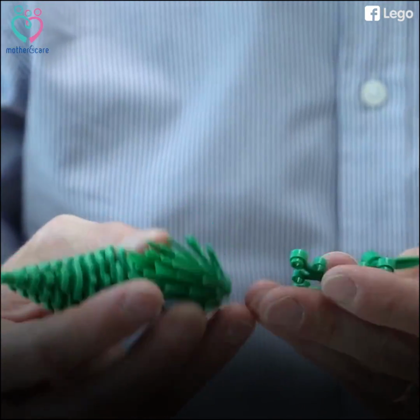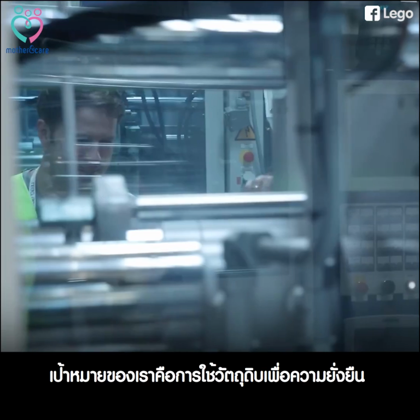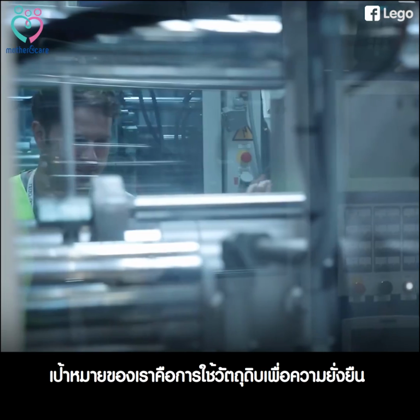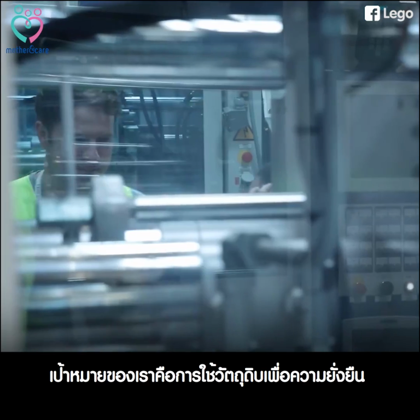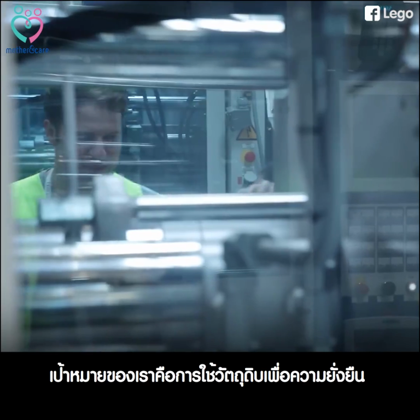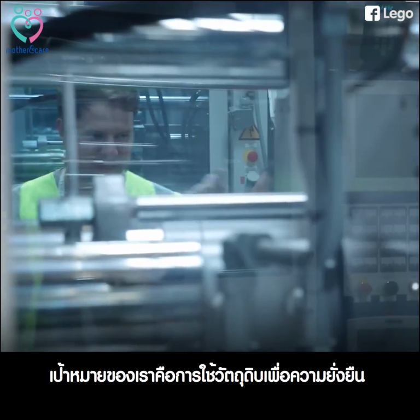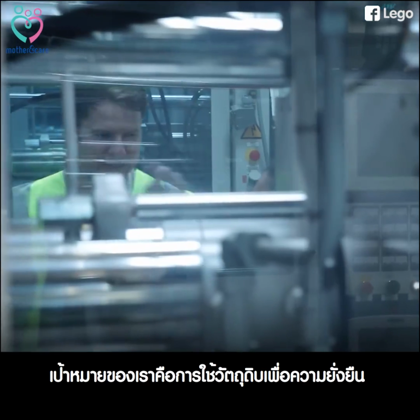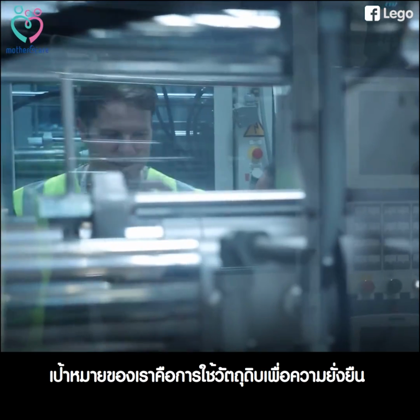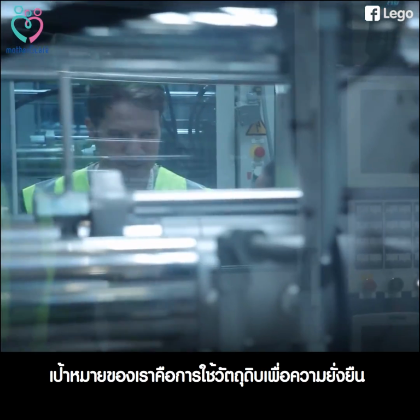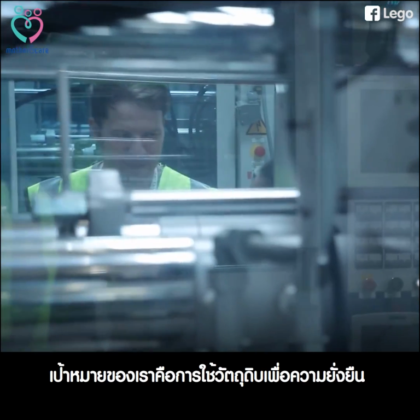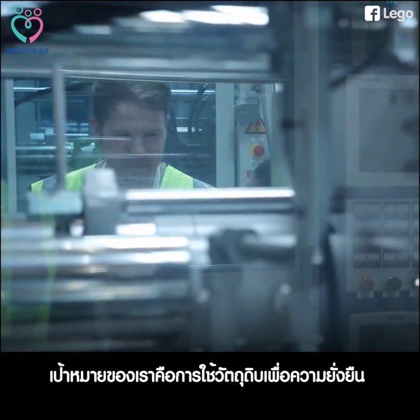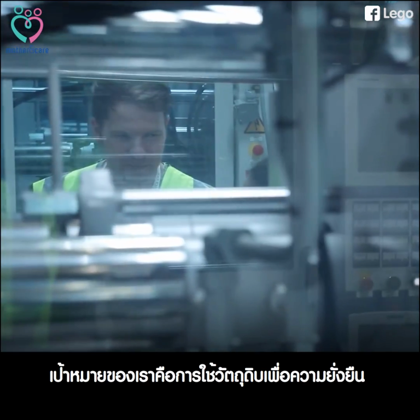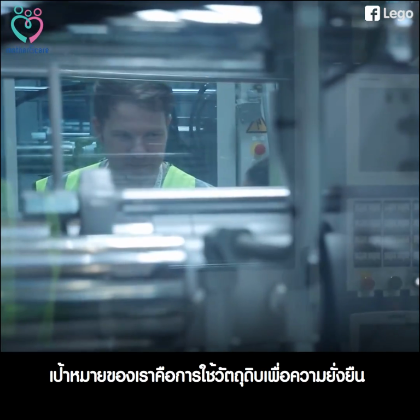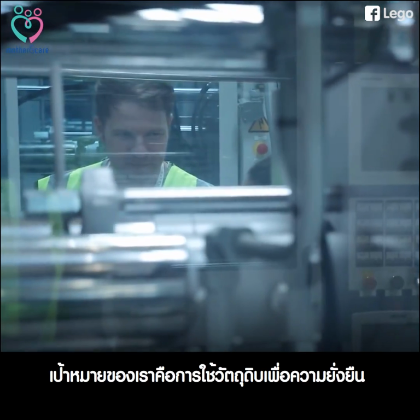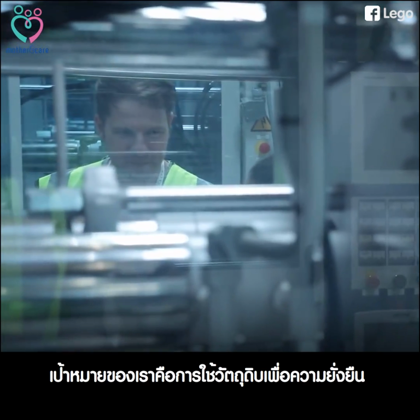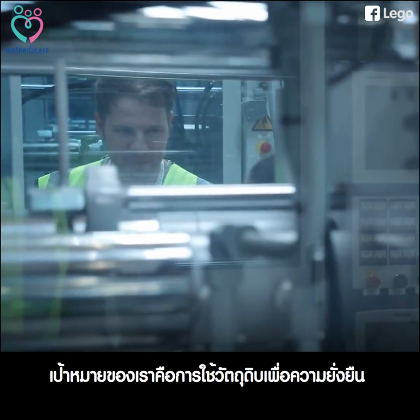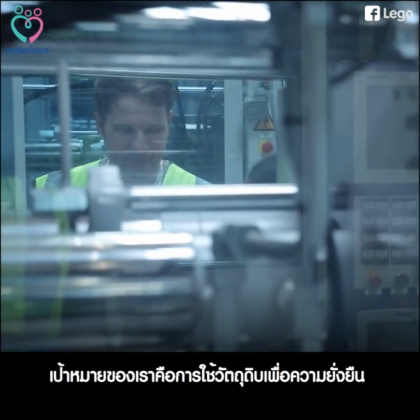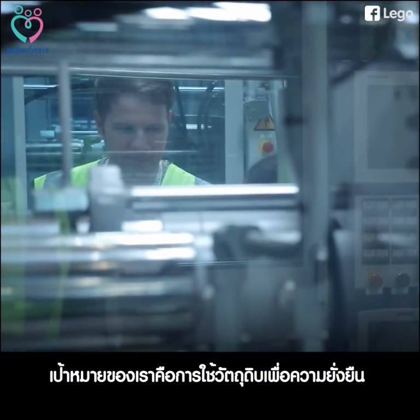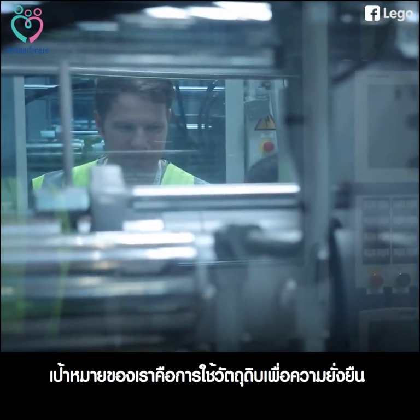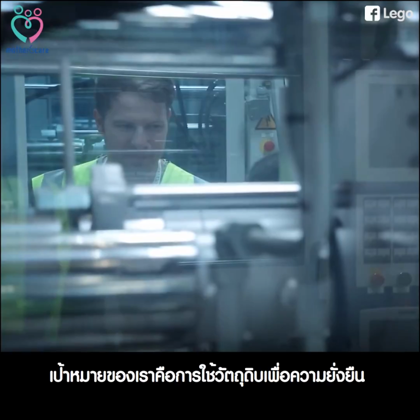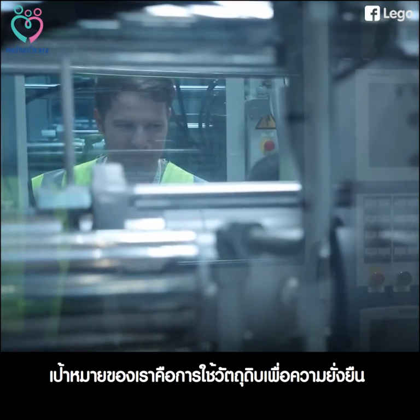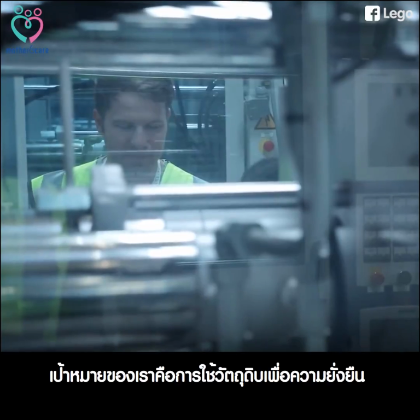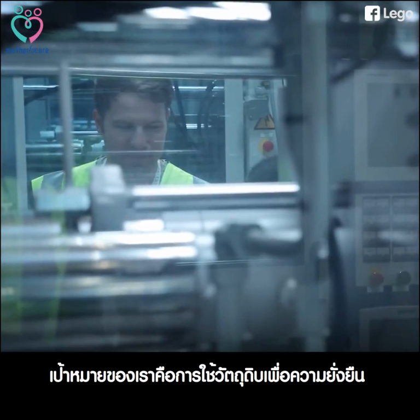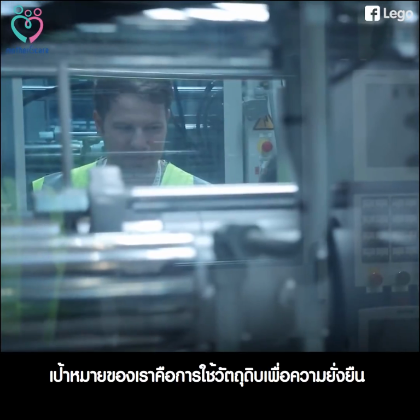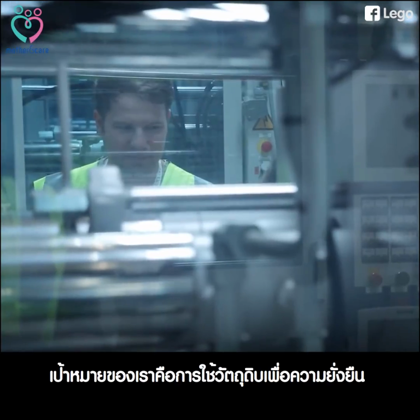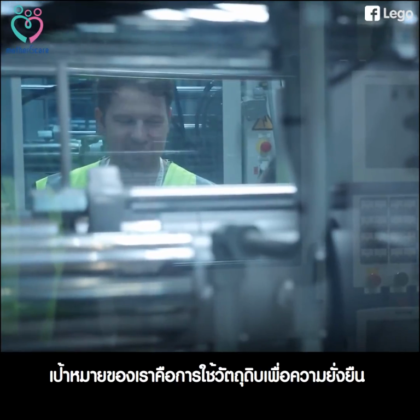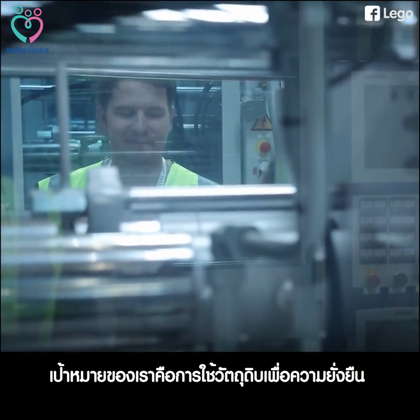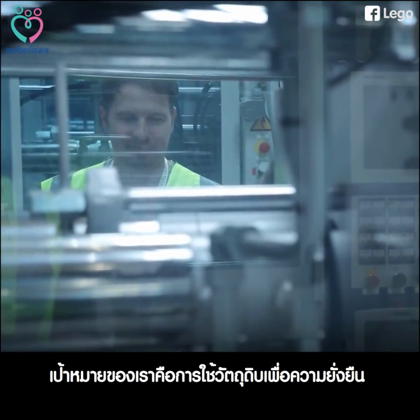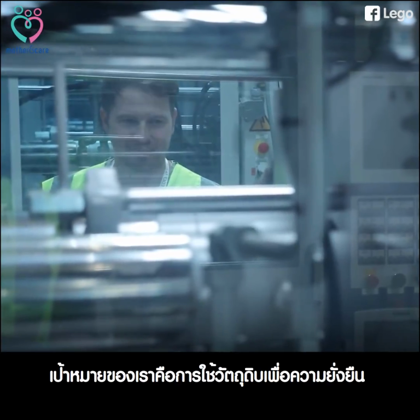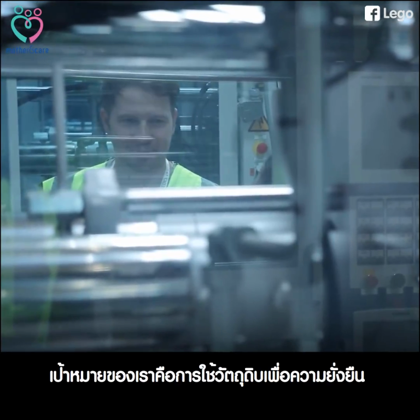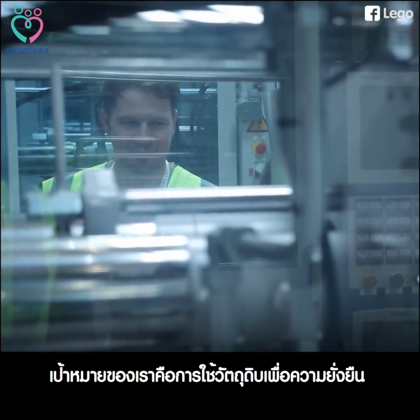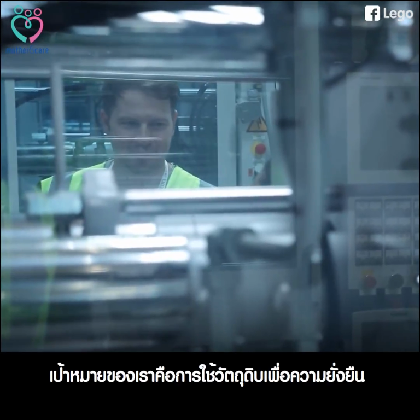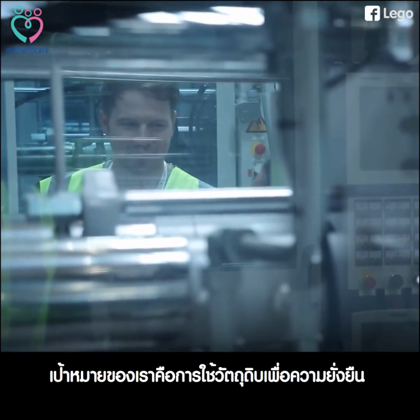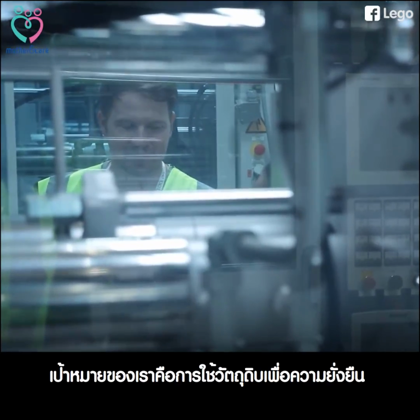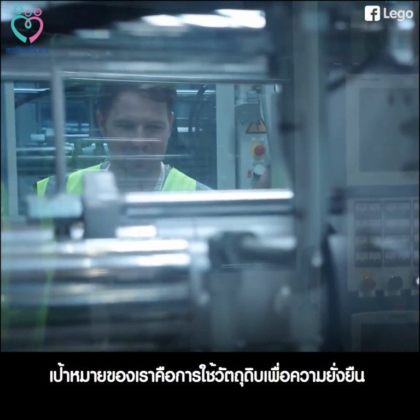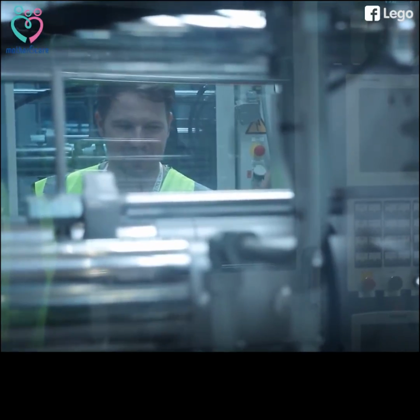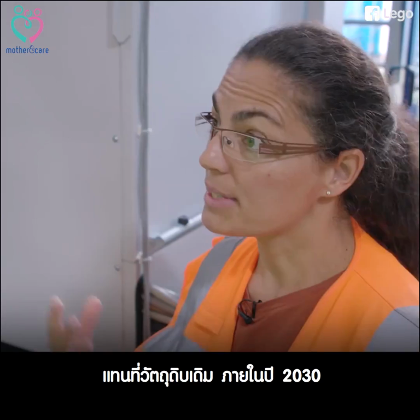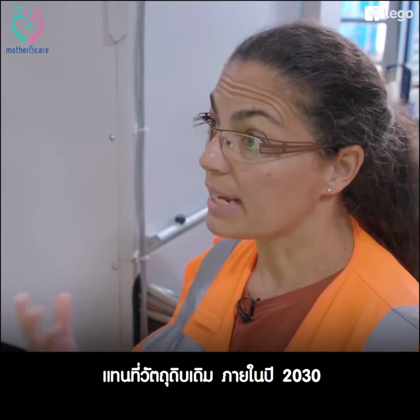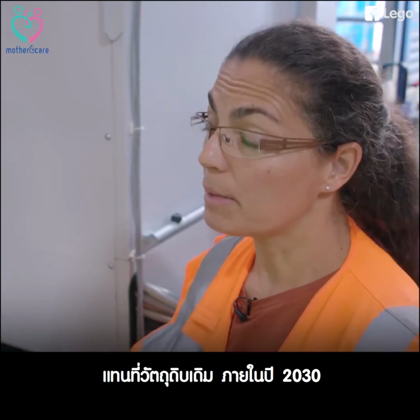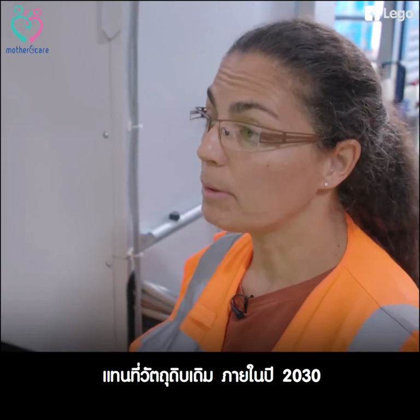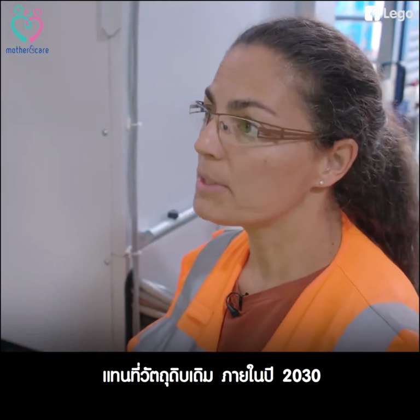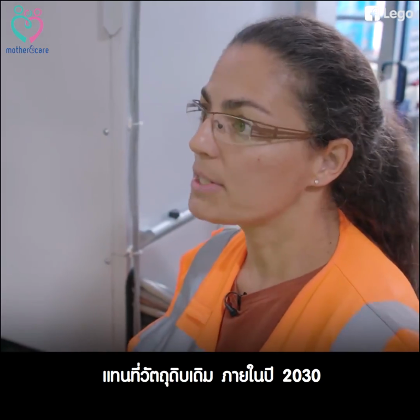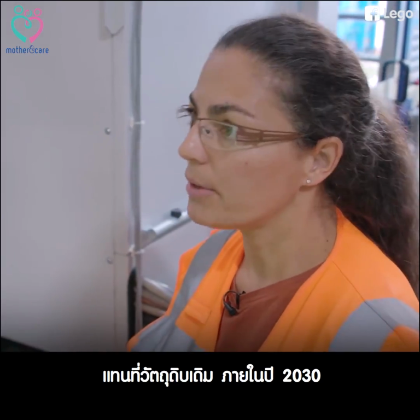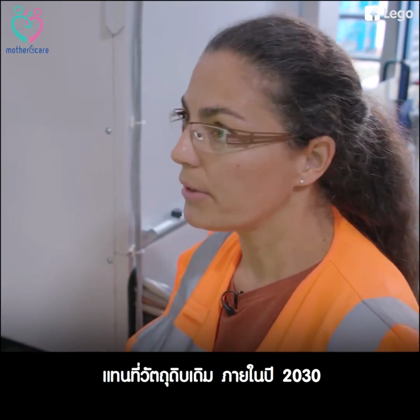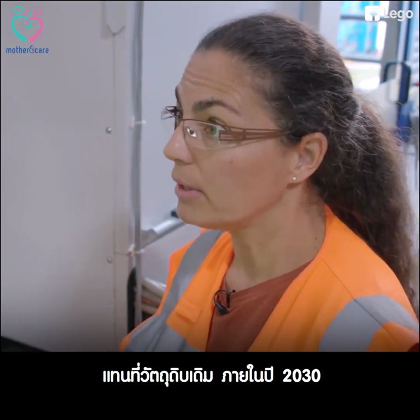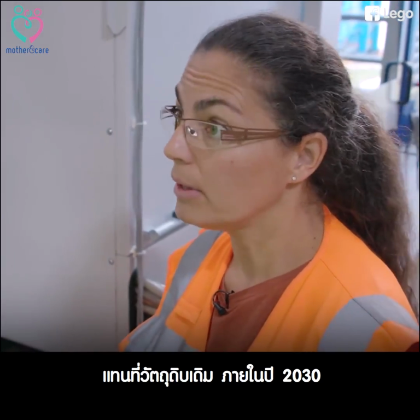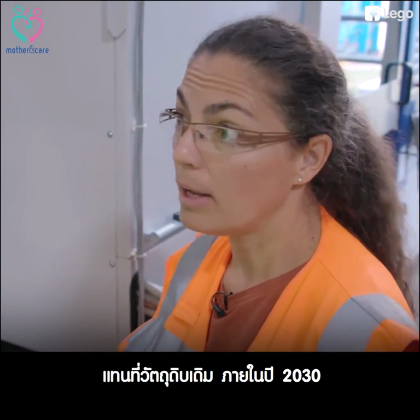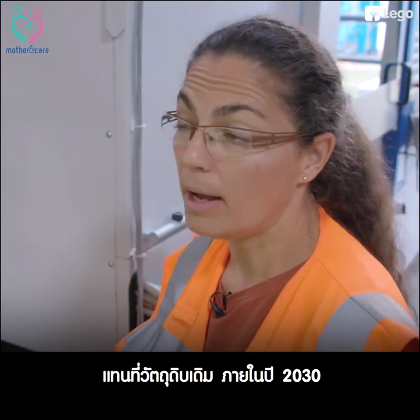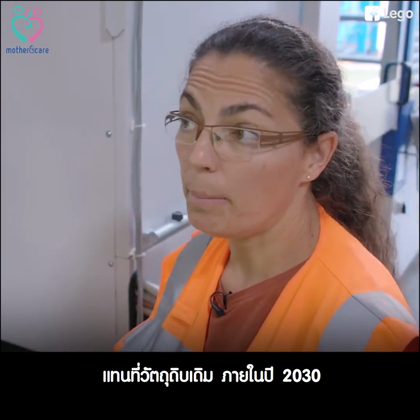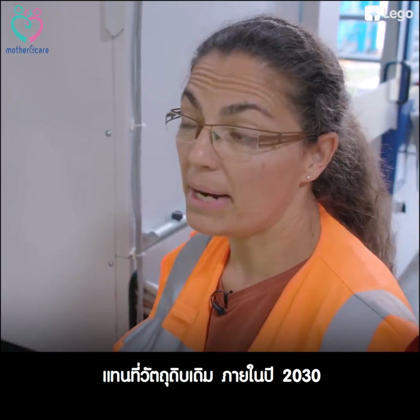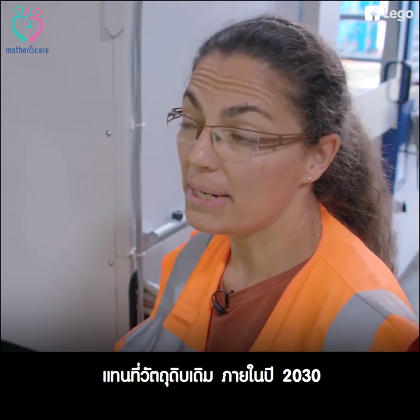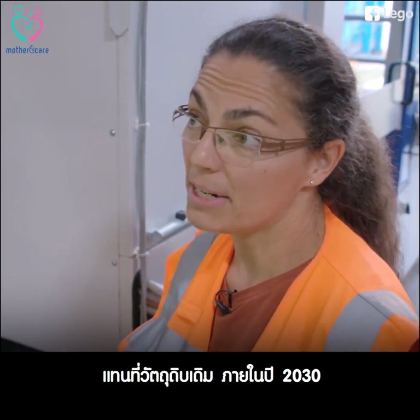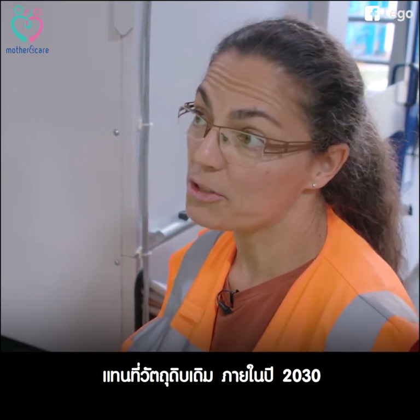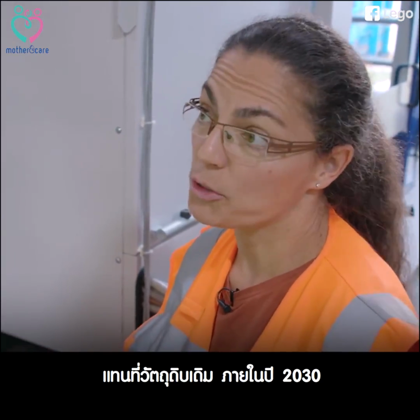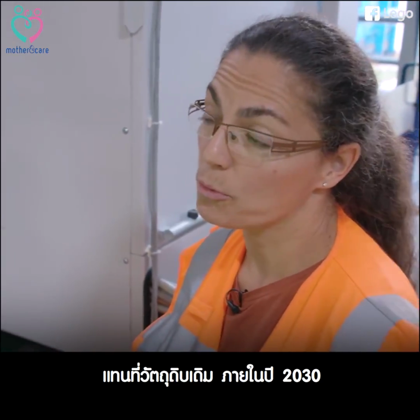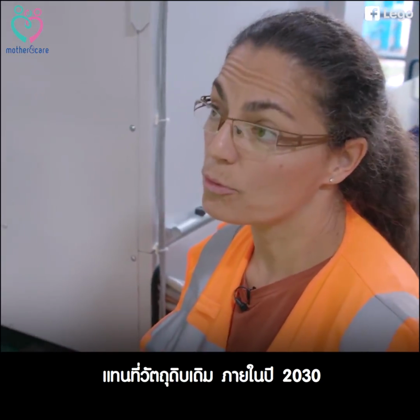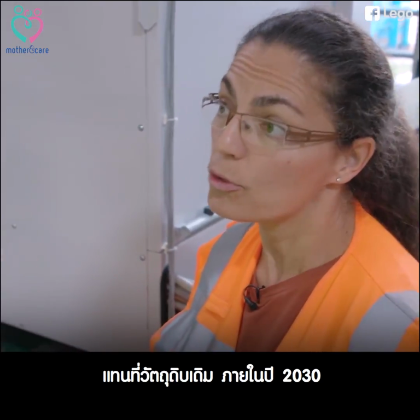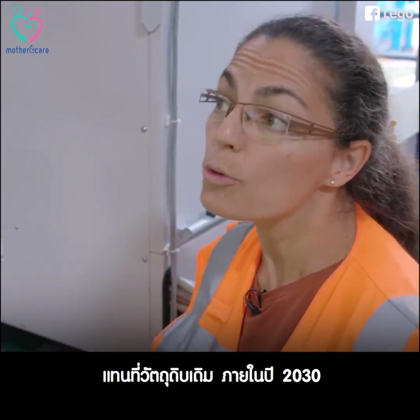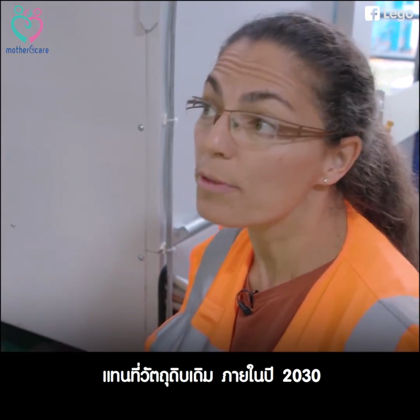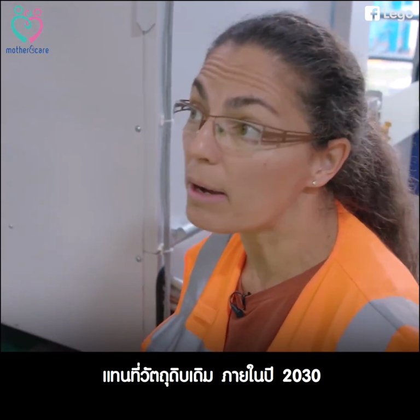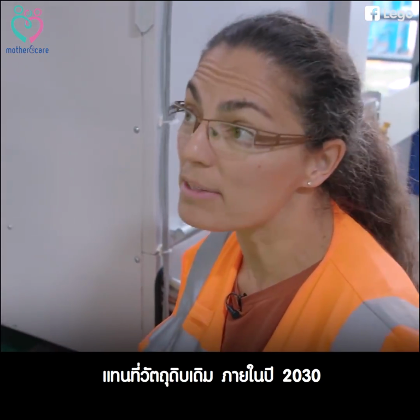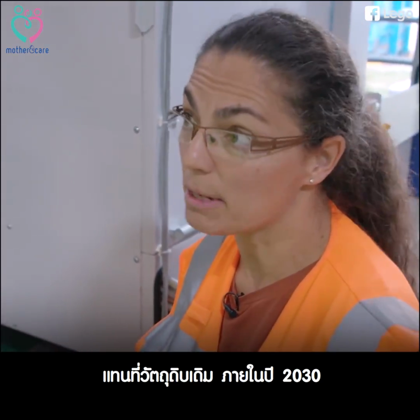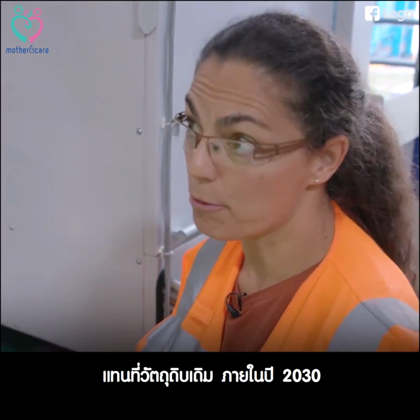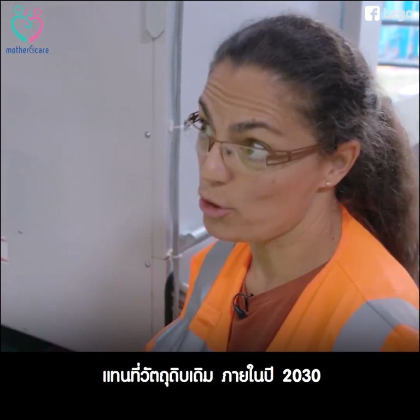Our goal is to have all our material replaced by sustainable material by the year 2030.